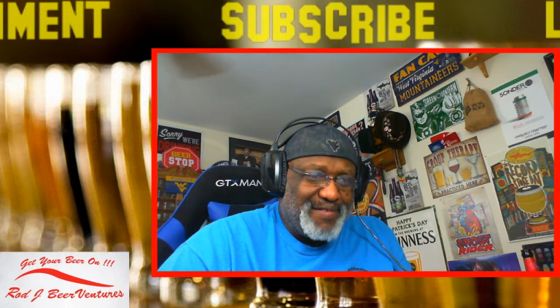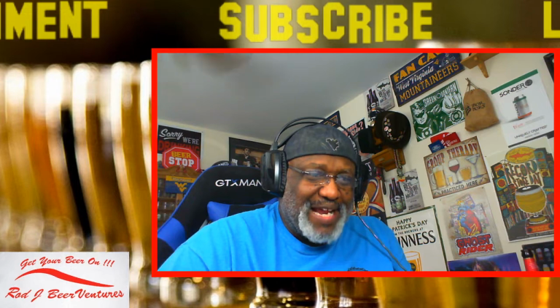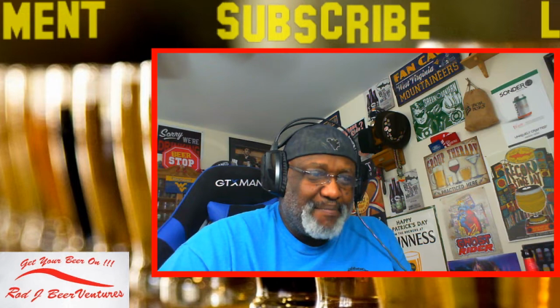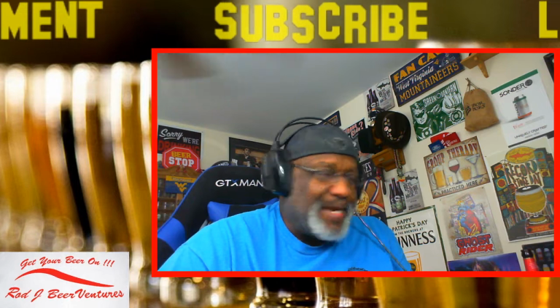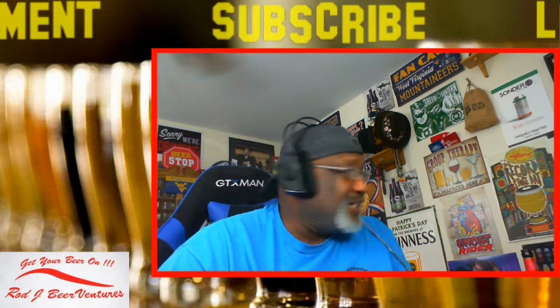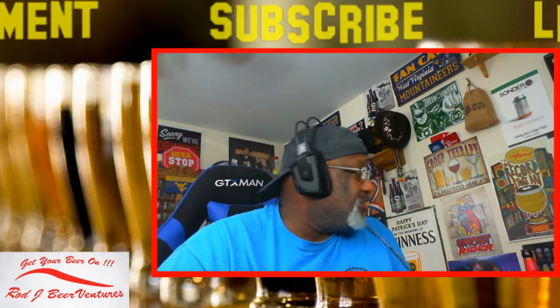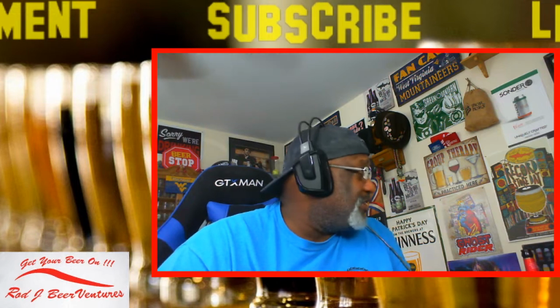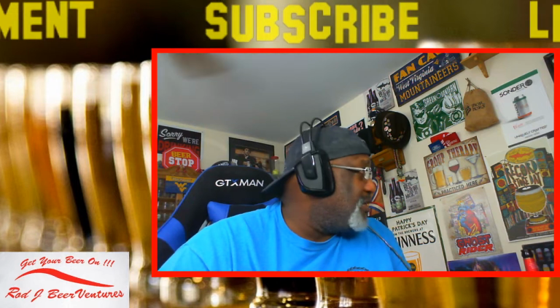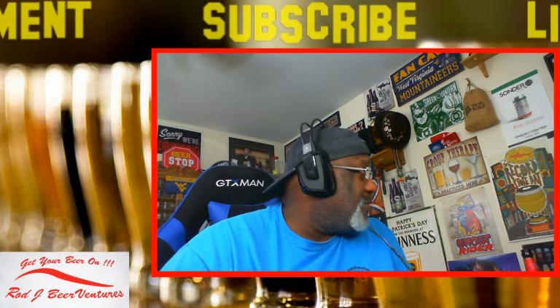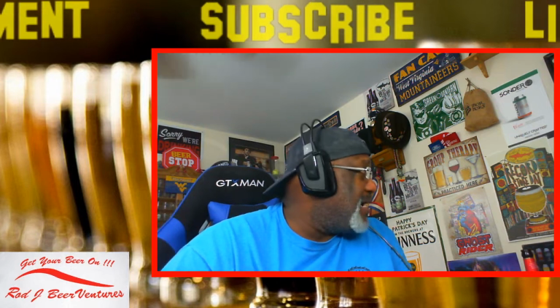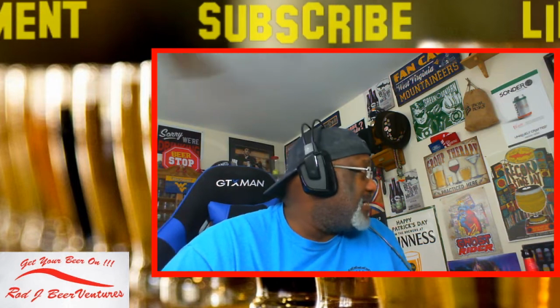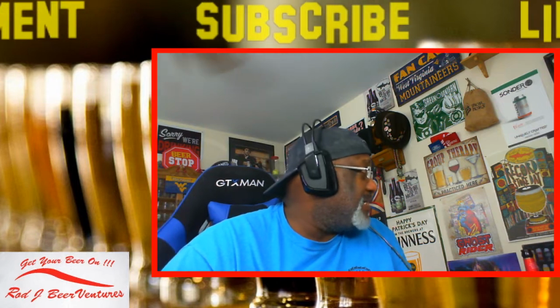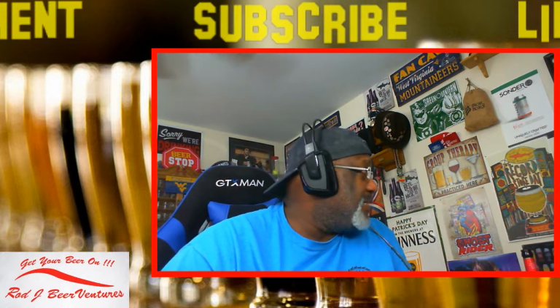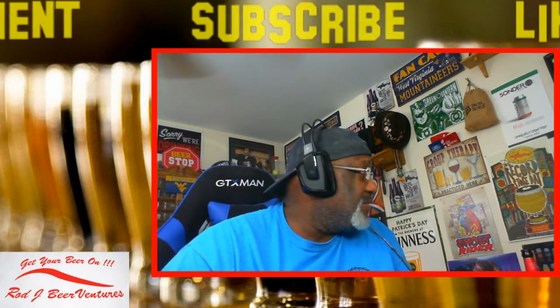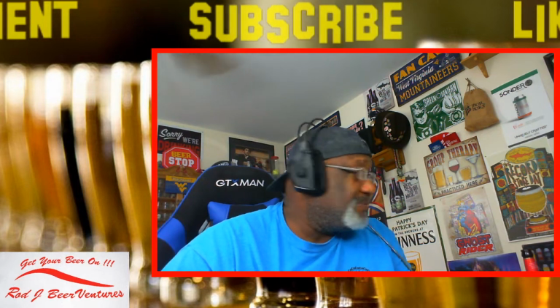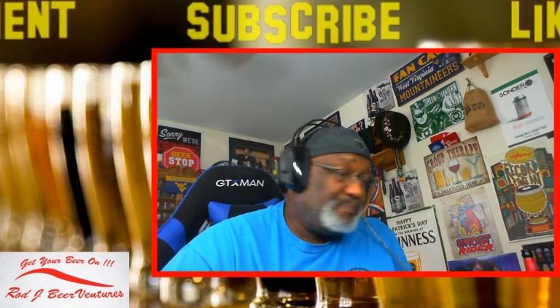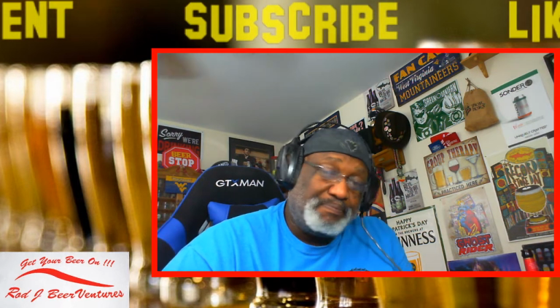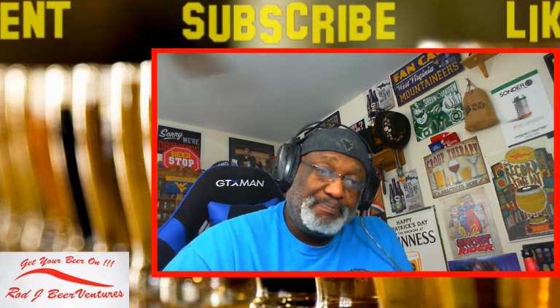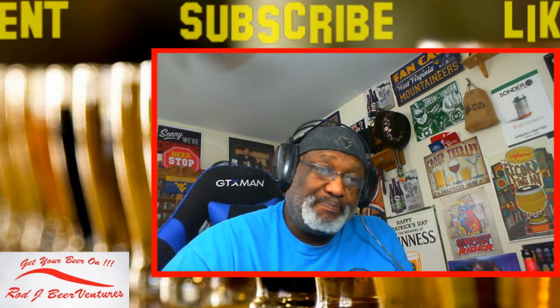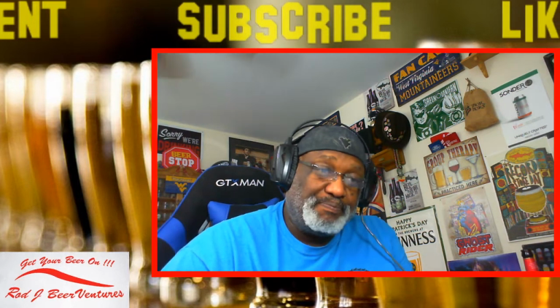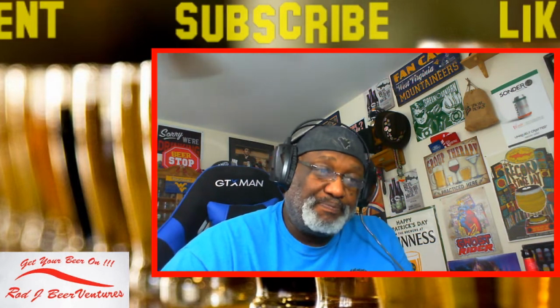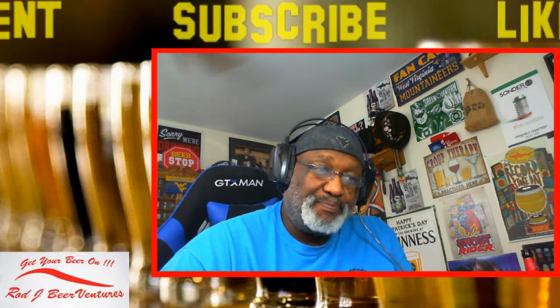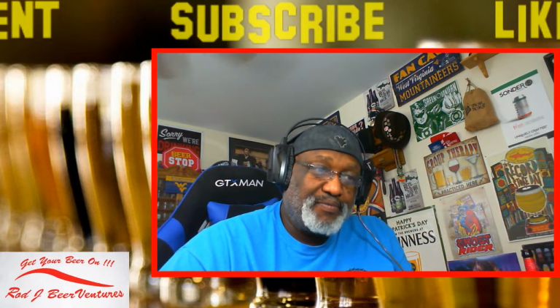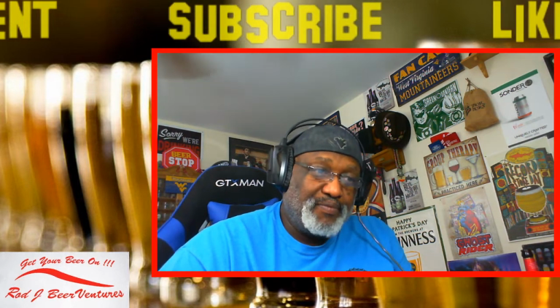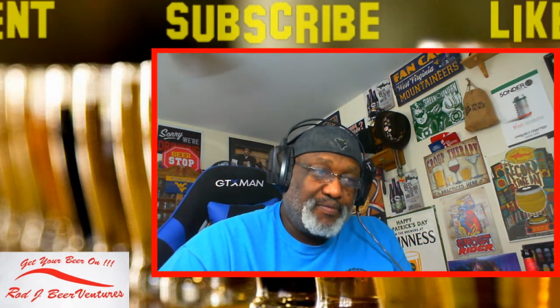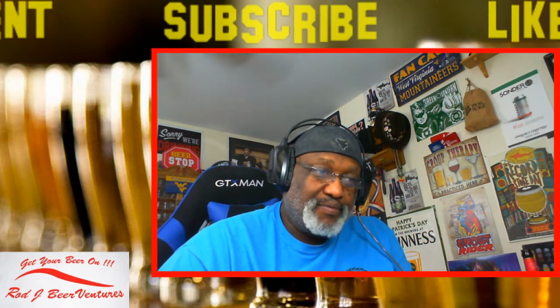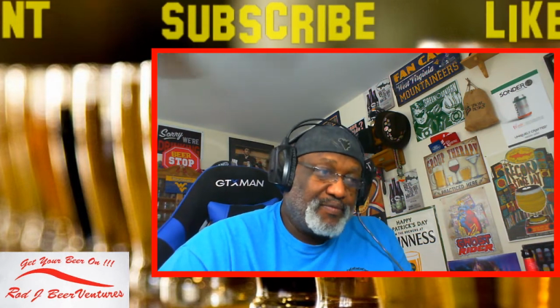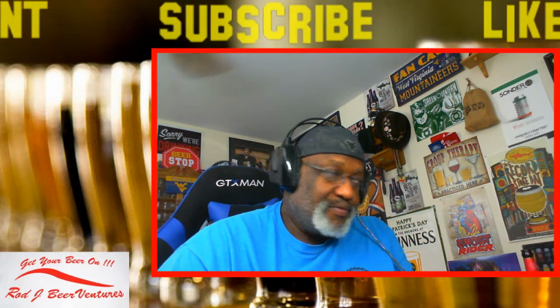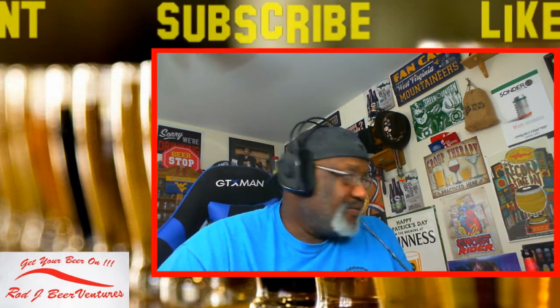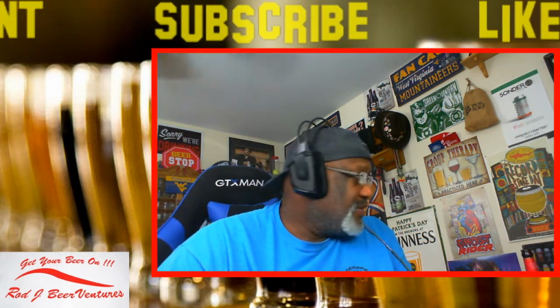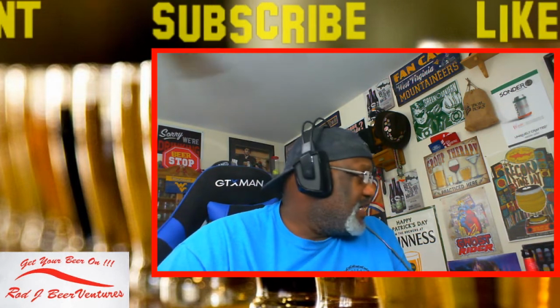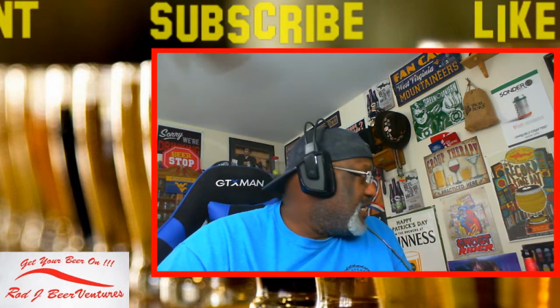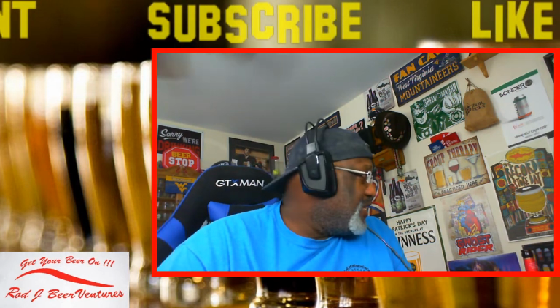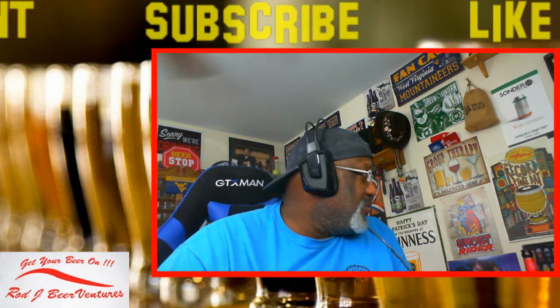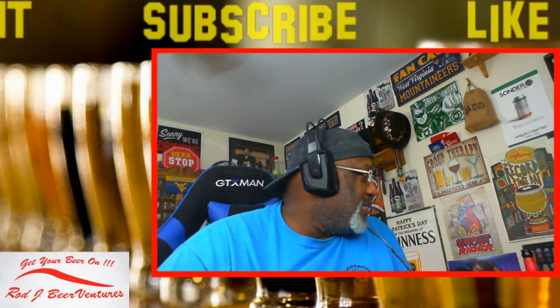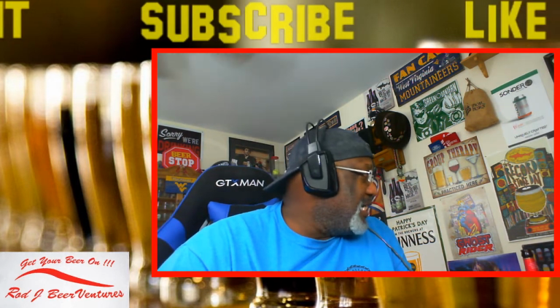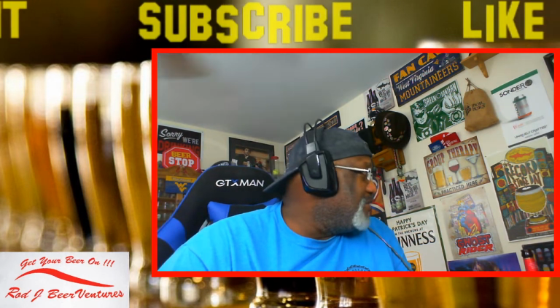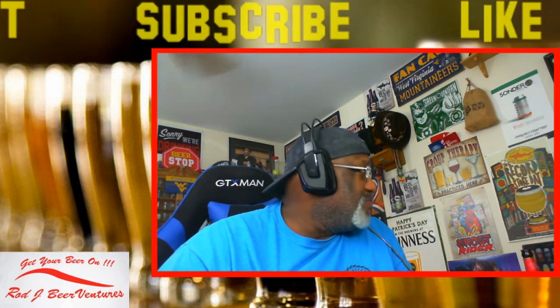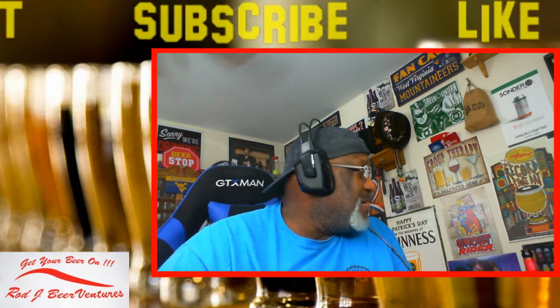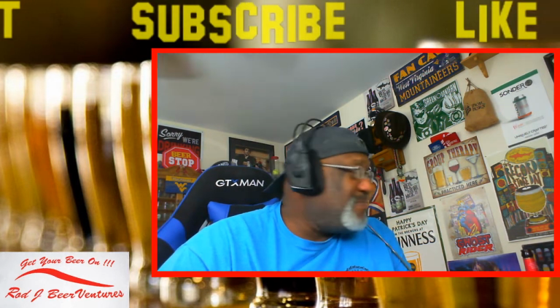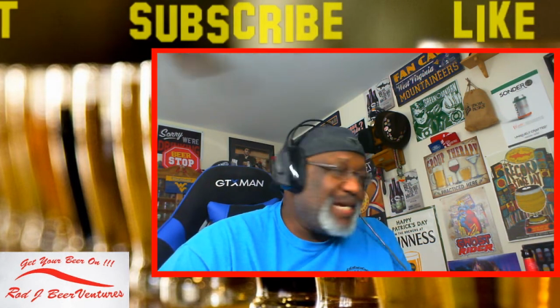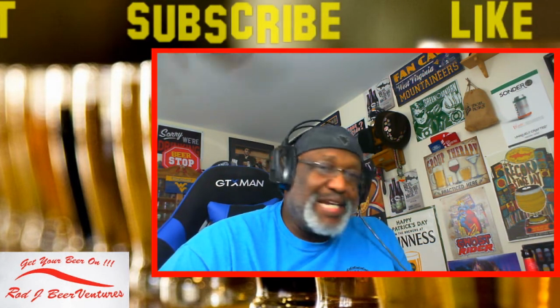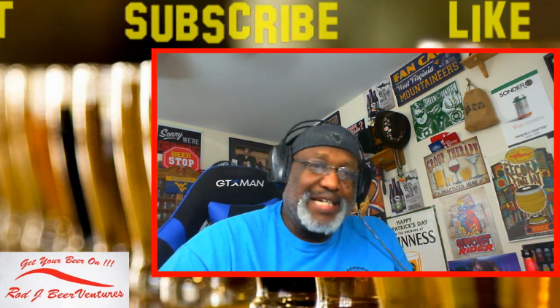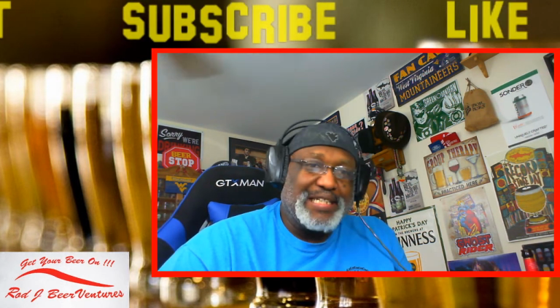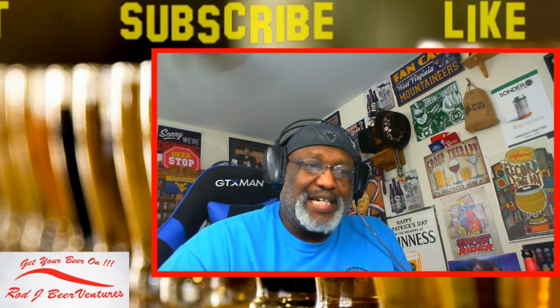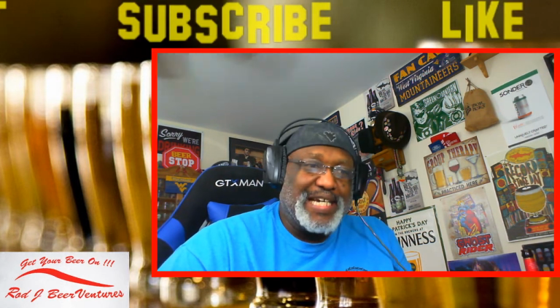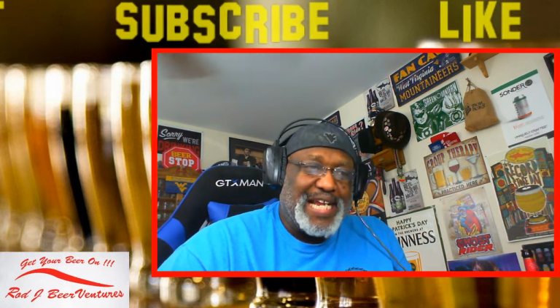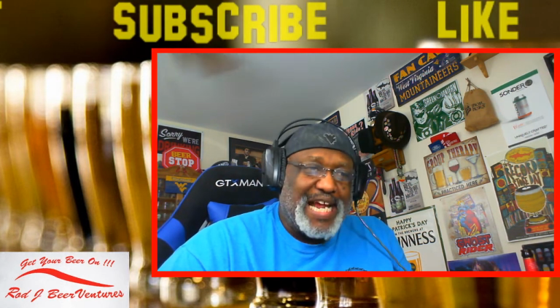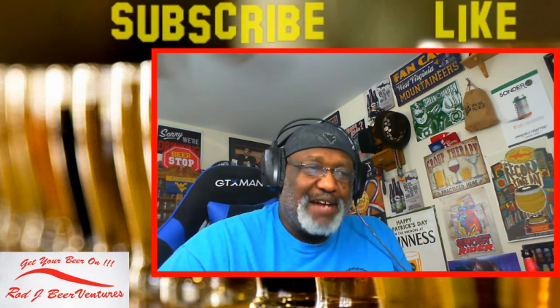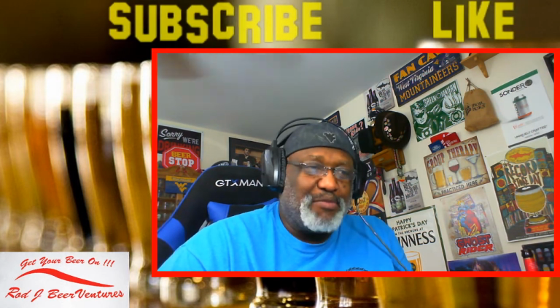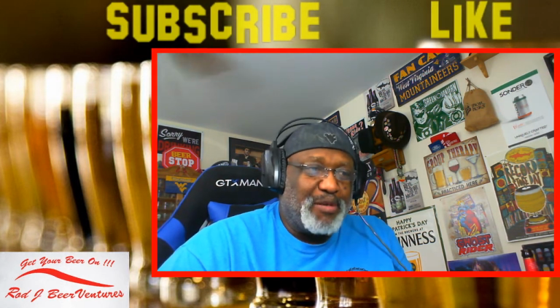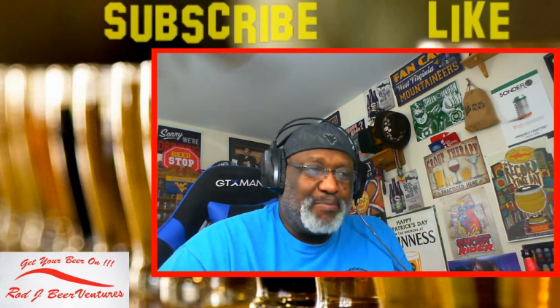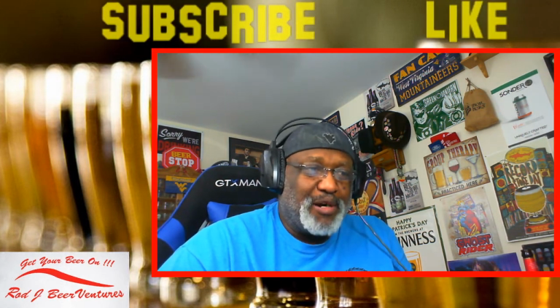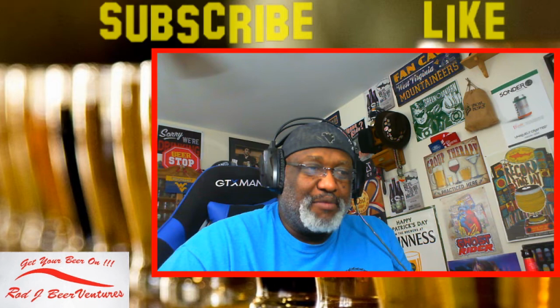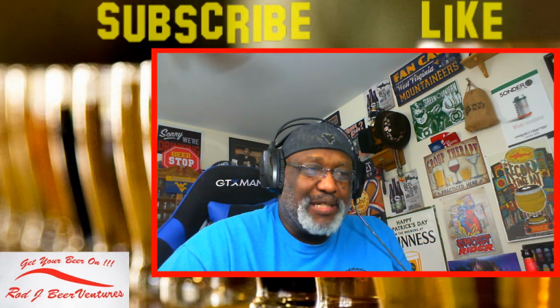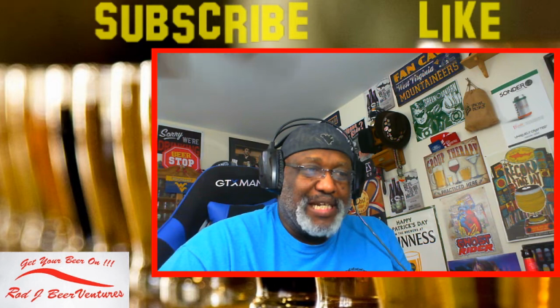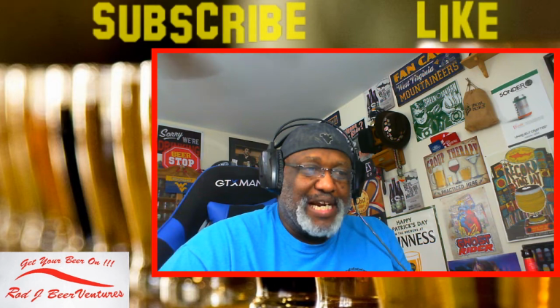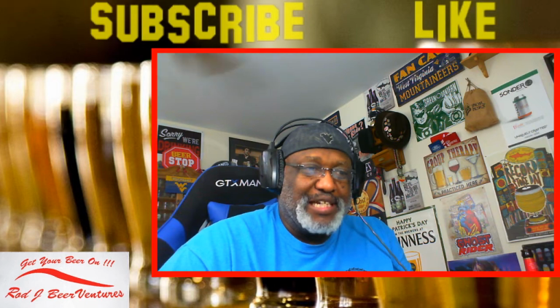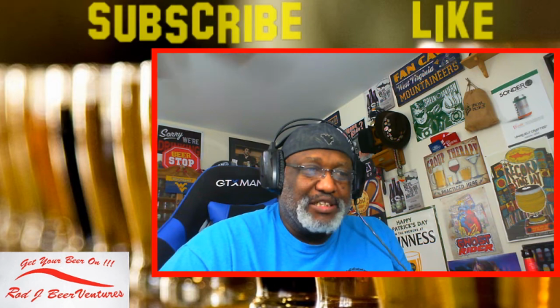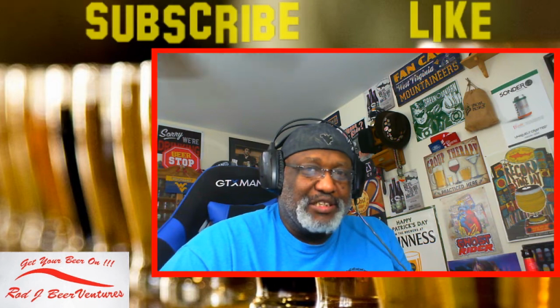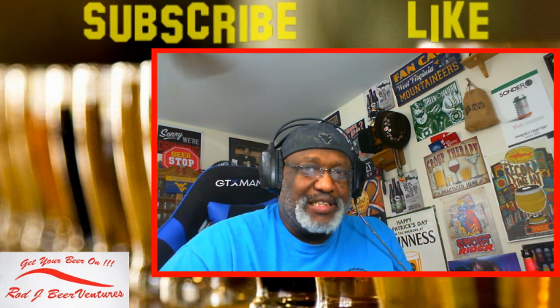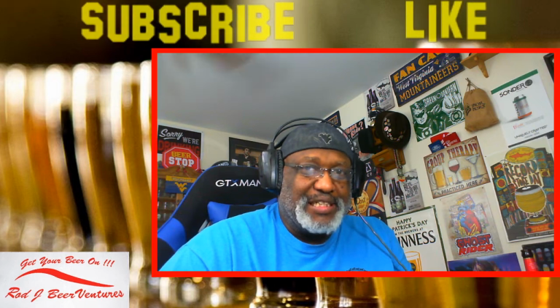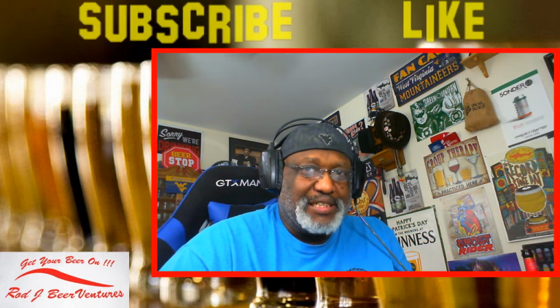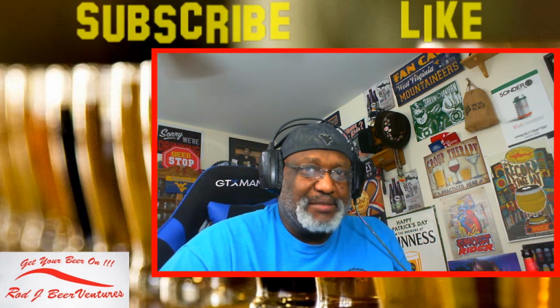I haven't had Maker's in a while either. You would think with me being in Kentucky I'd have more bourbon than I usually do, but I'm just more of a beer guy for the most part.